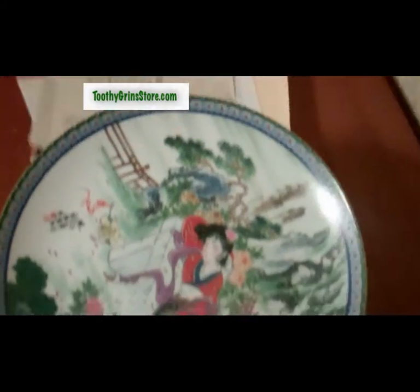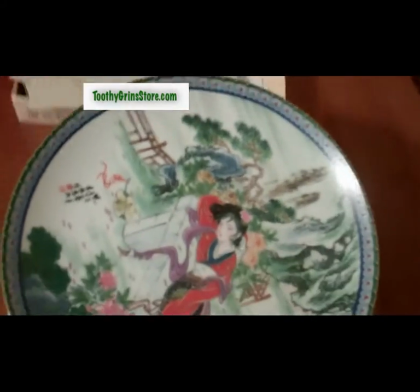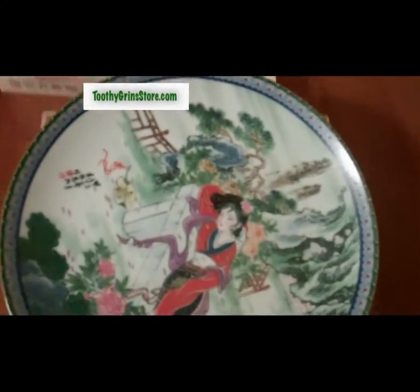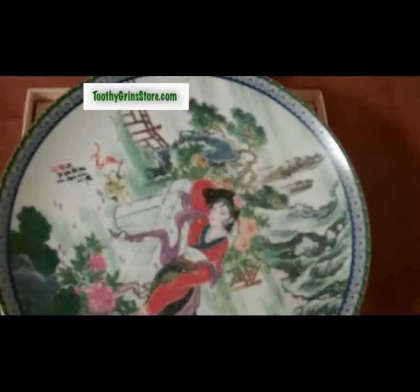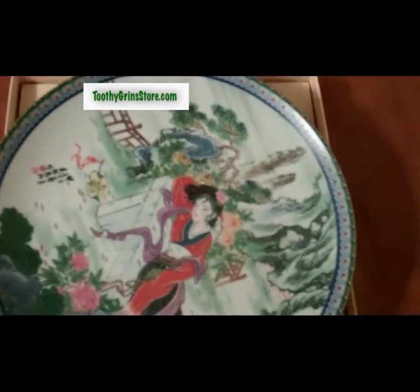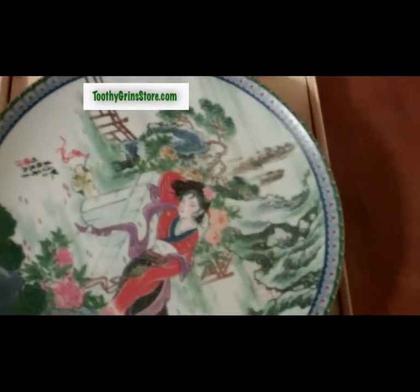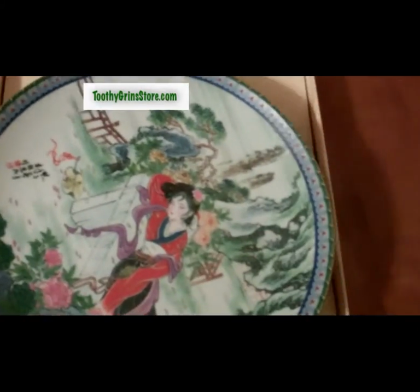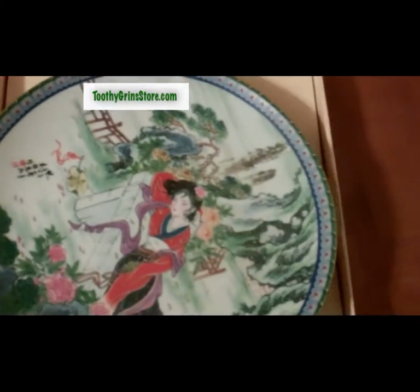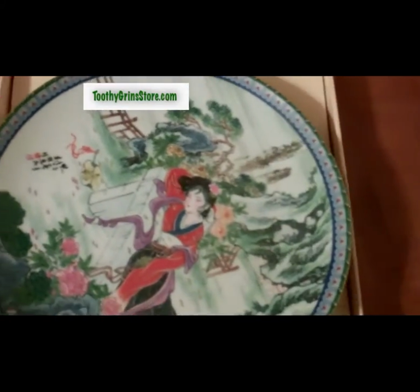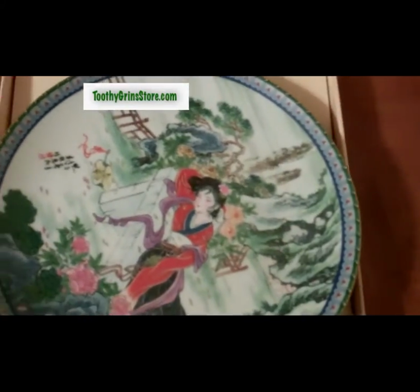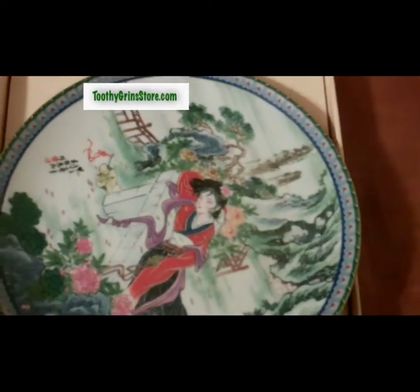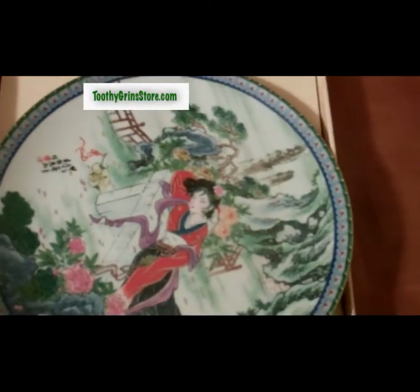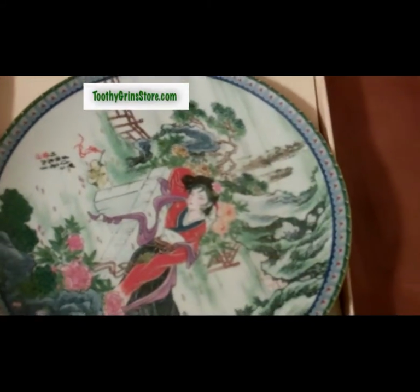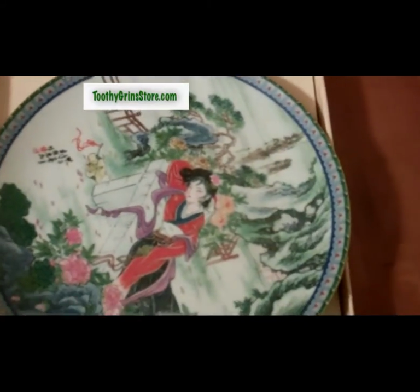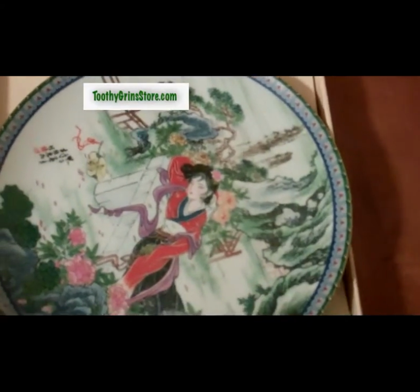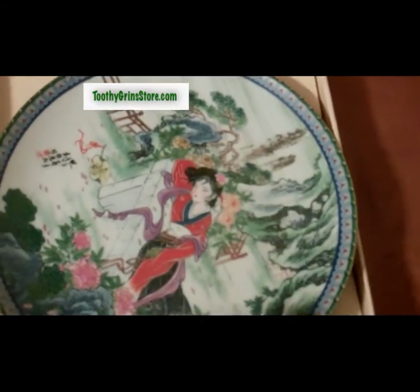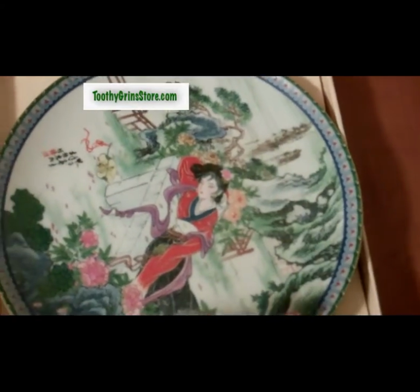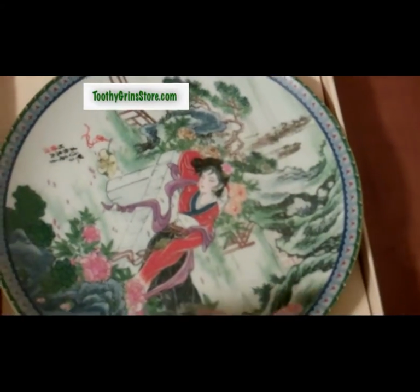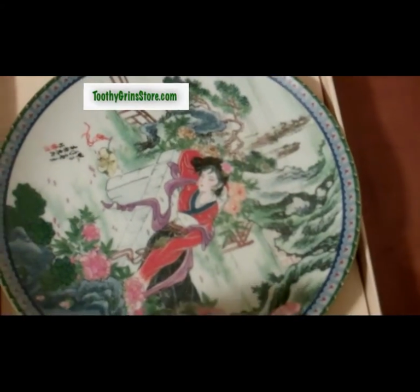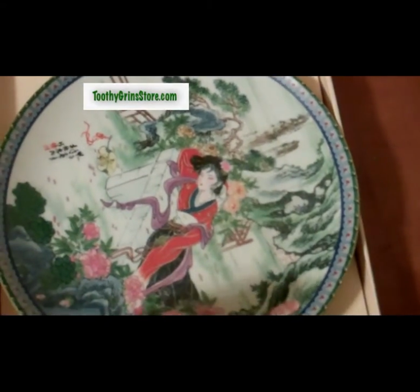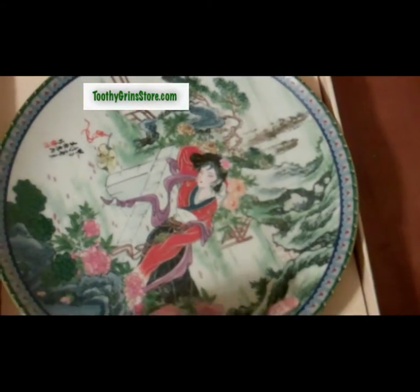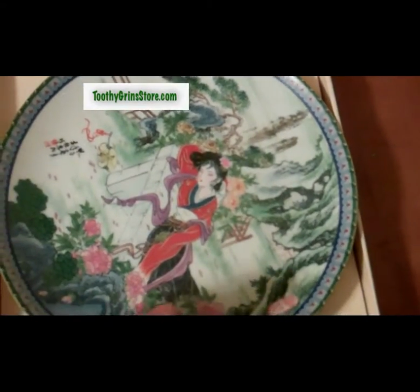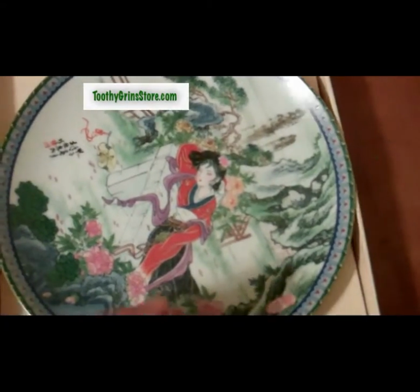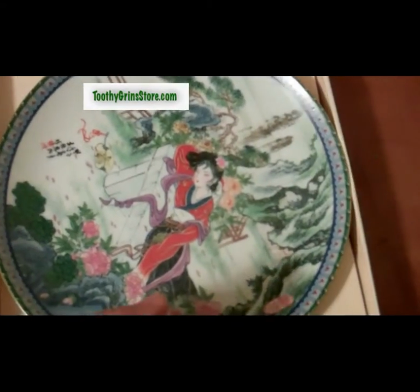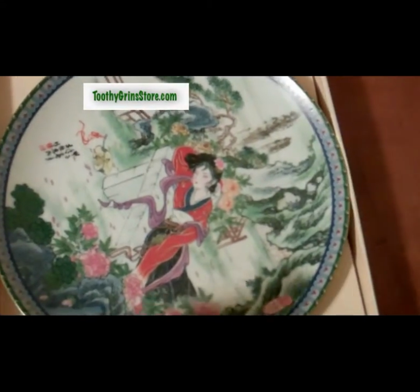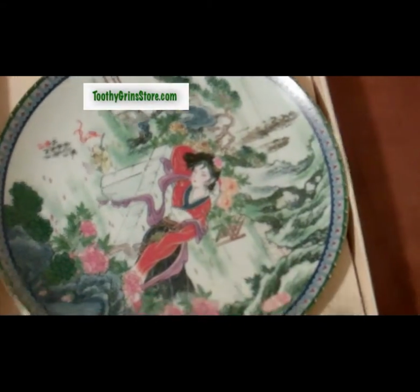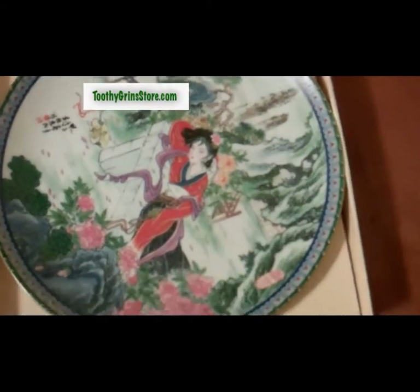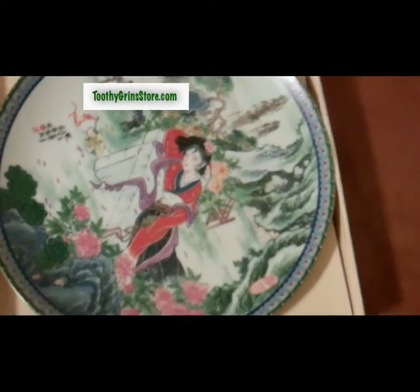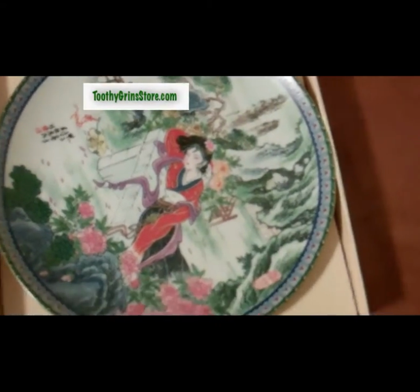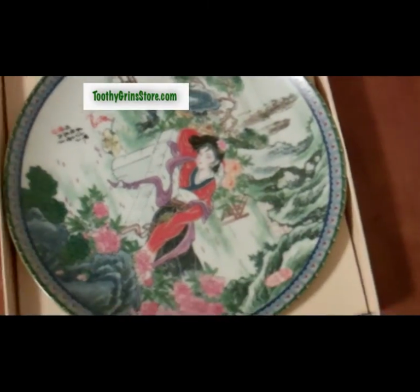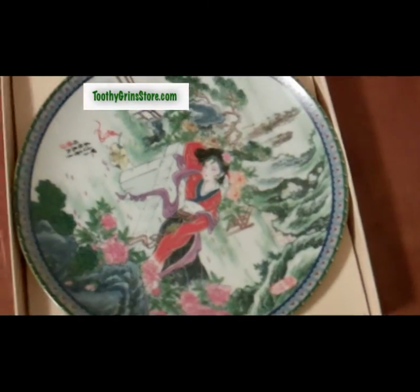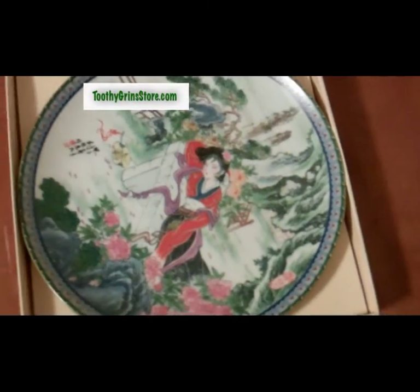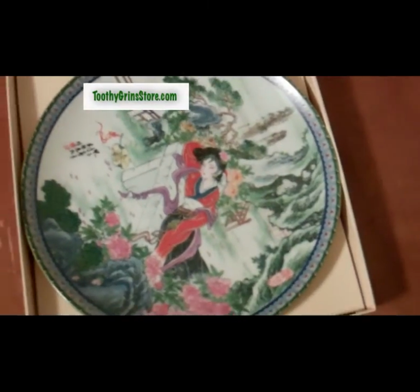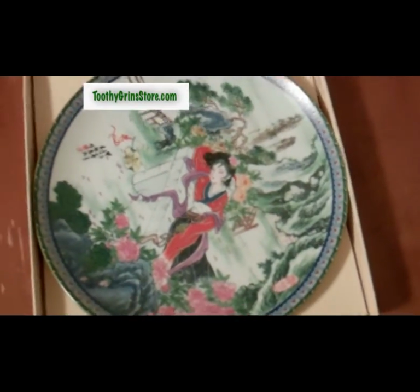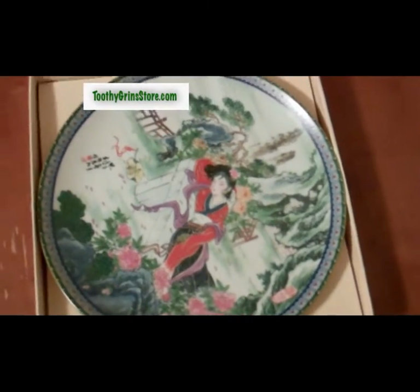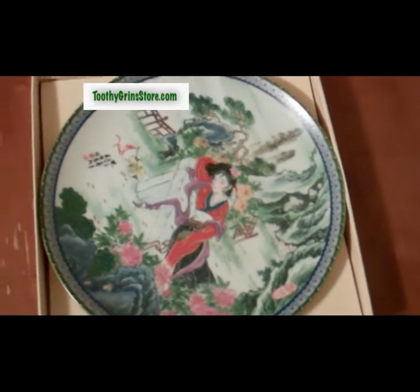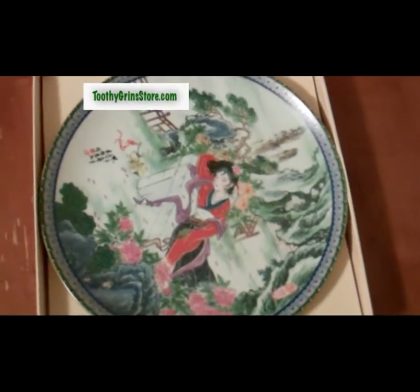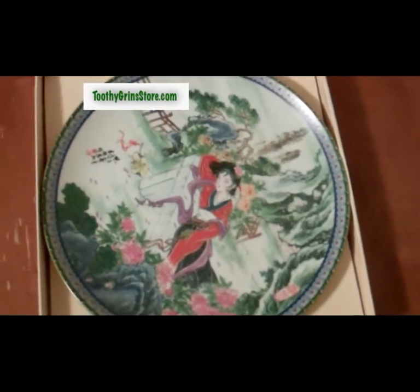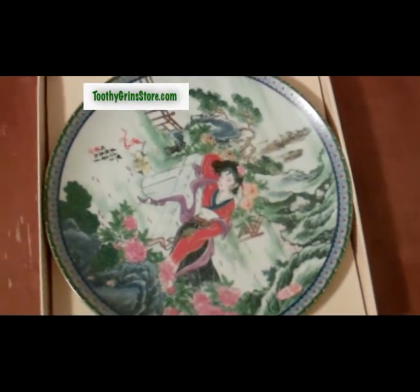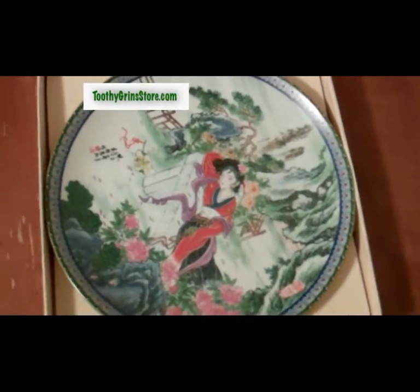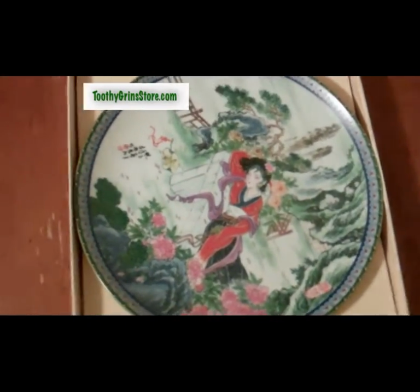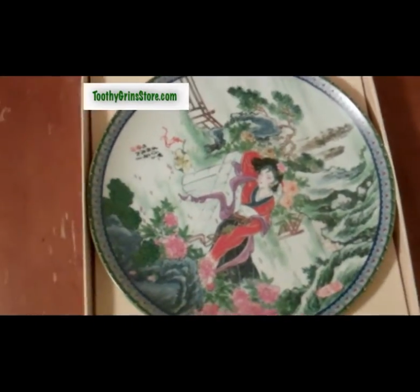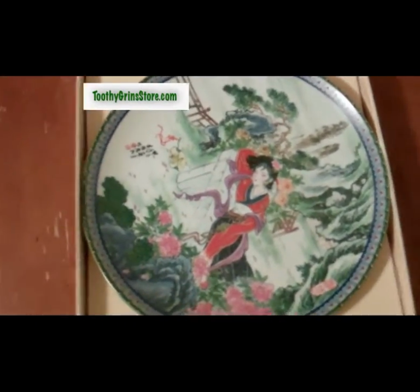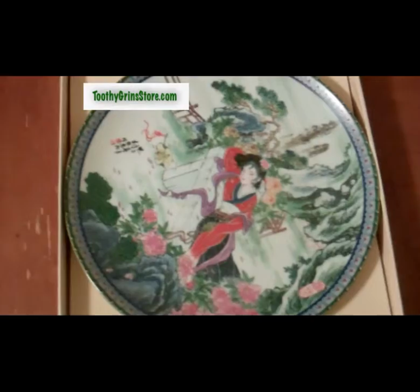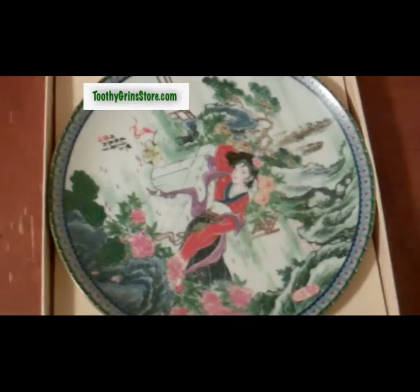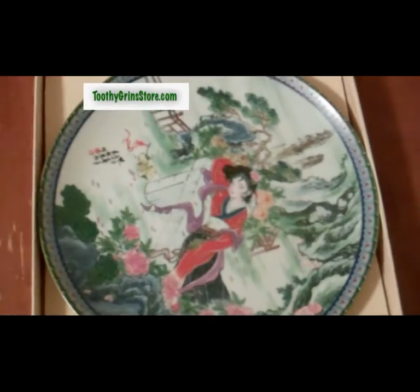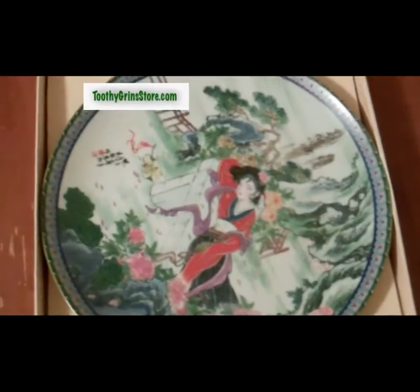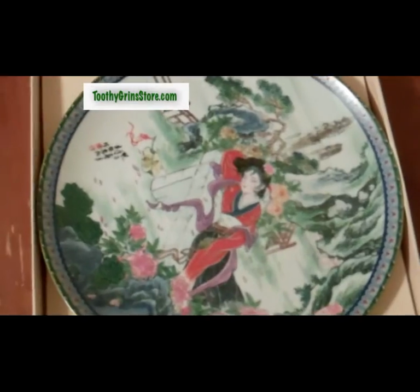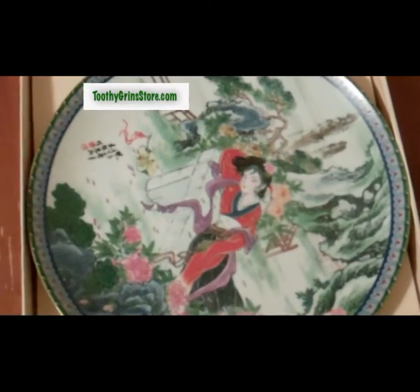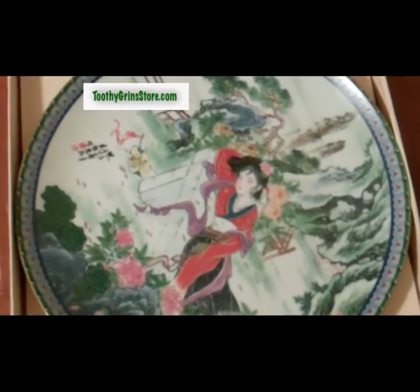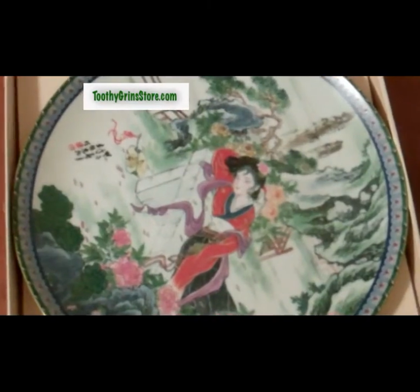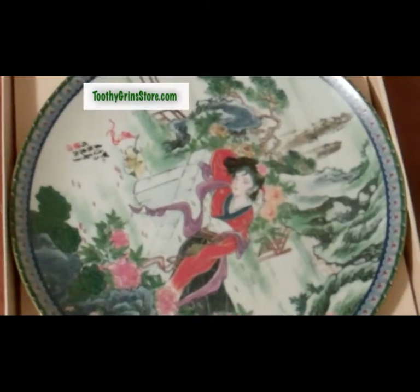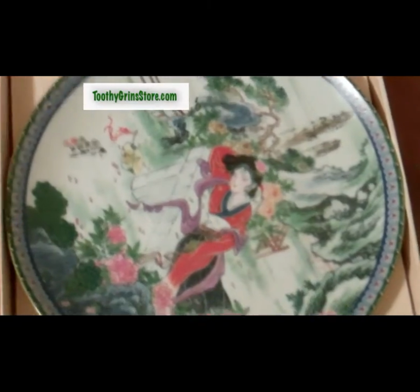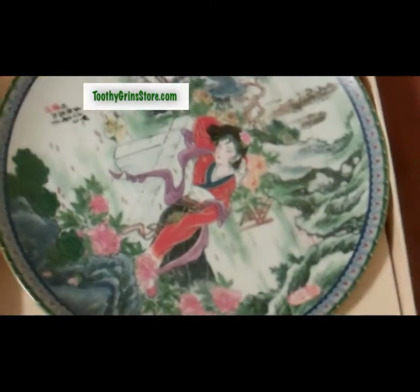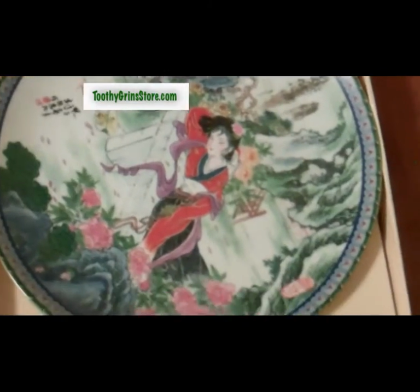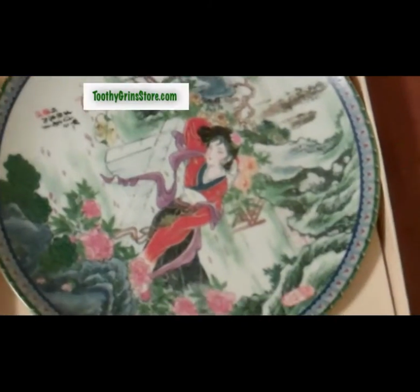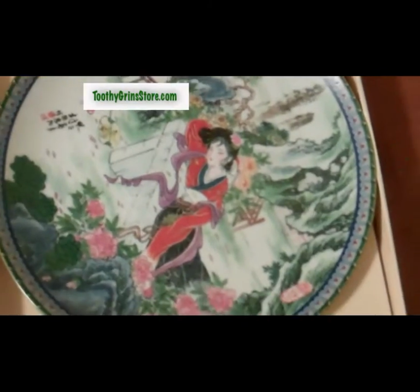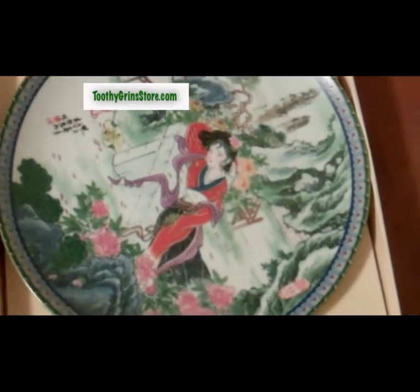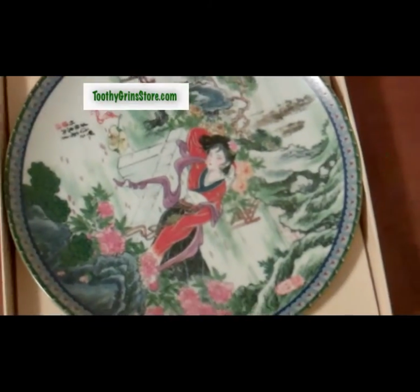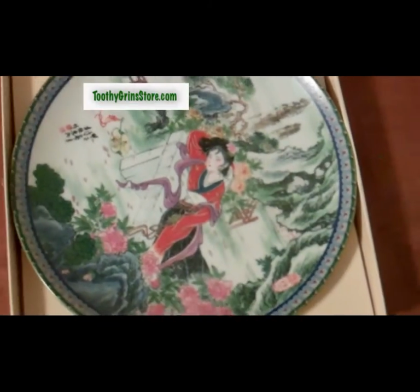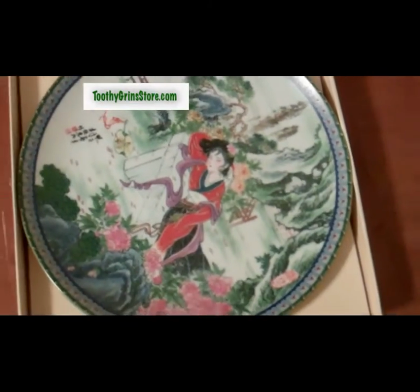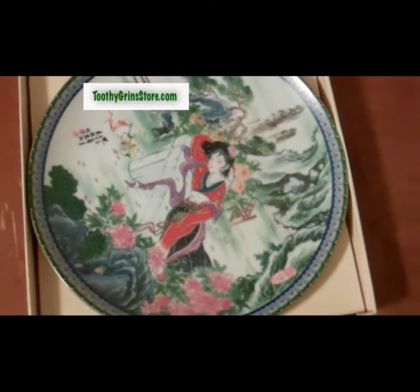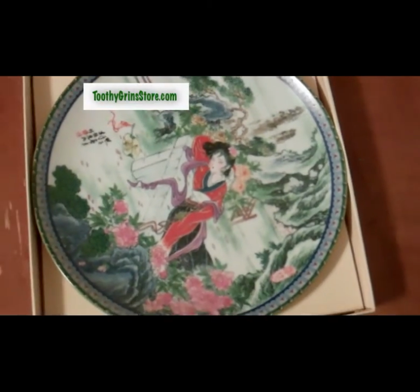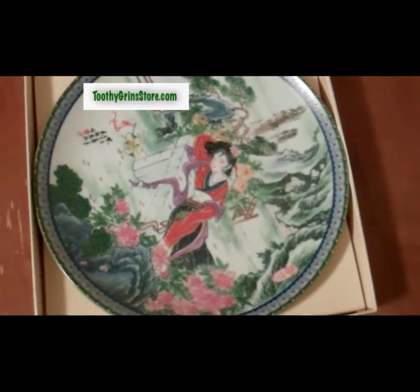And this is the plate — plate number 10 in the Beauties of the Red Mansion series.